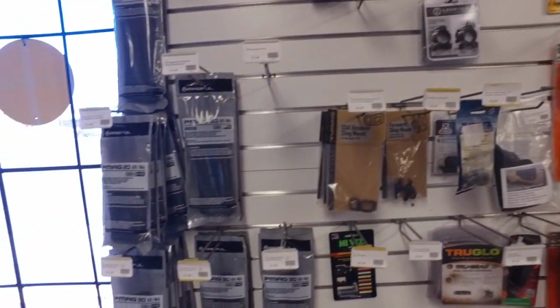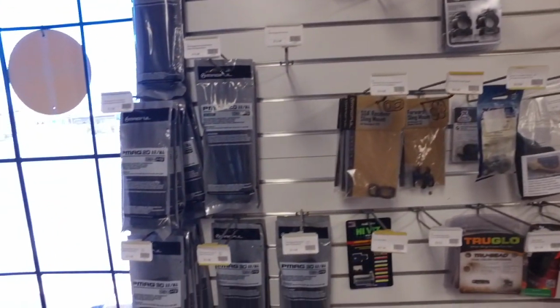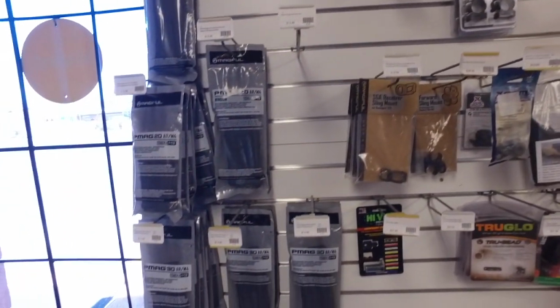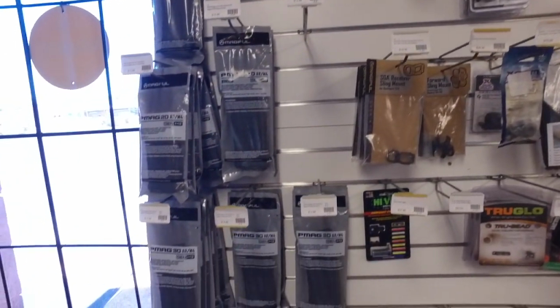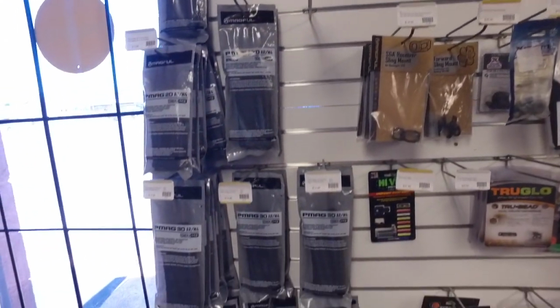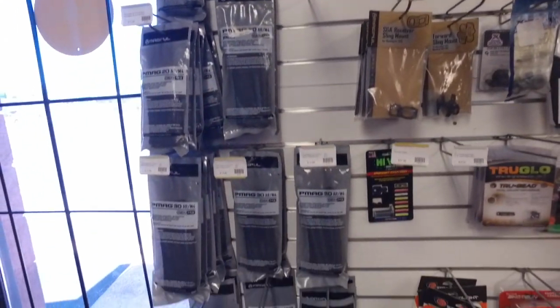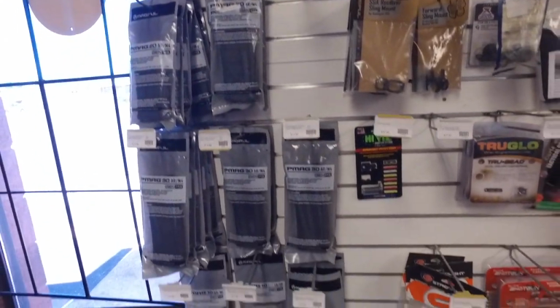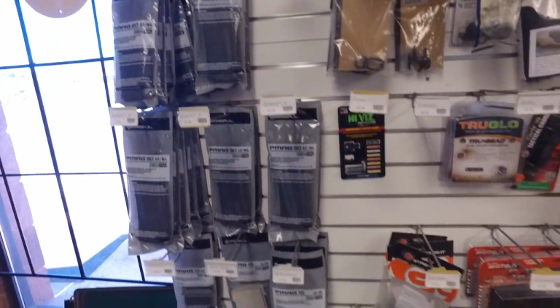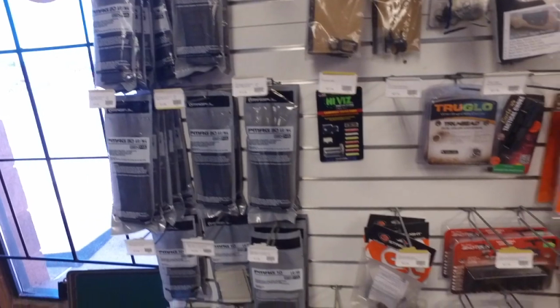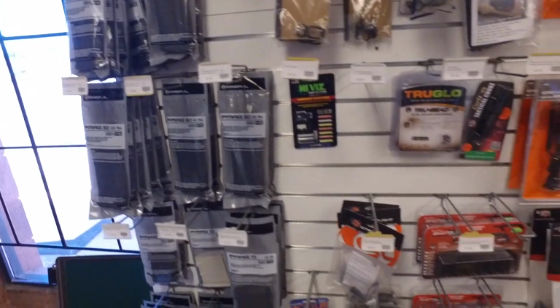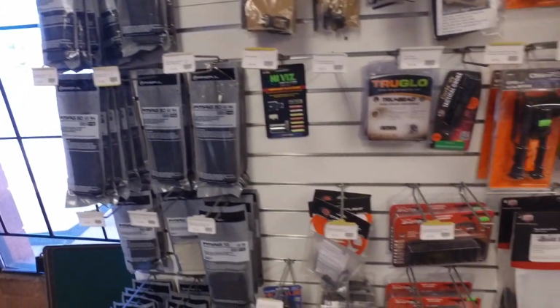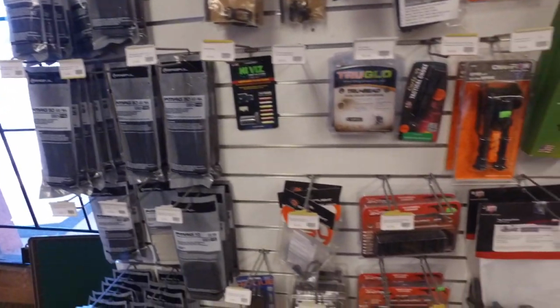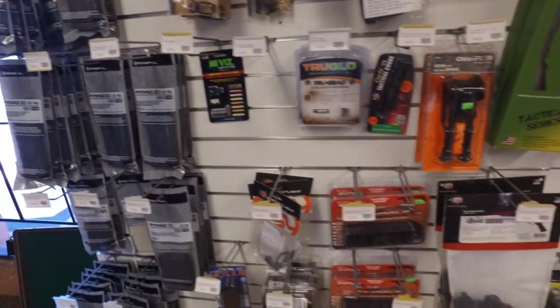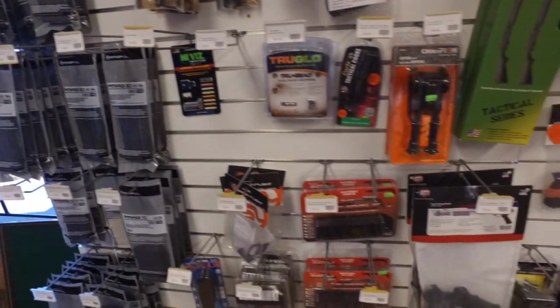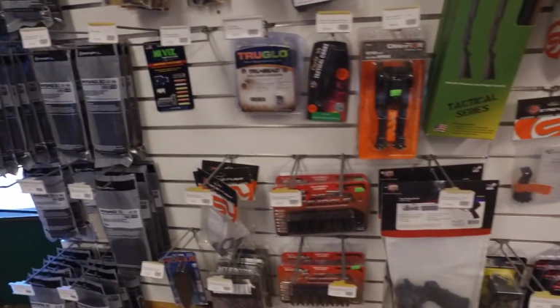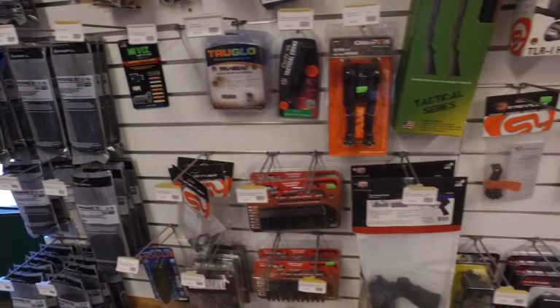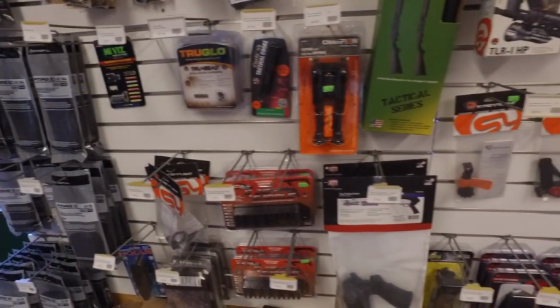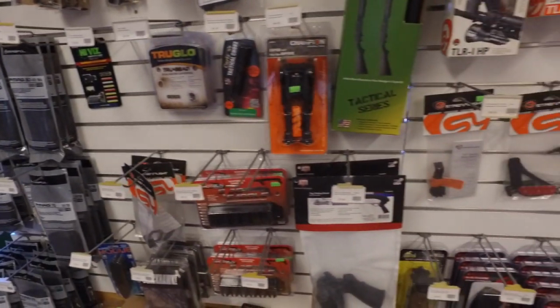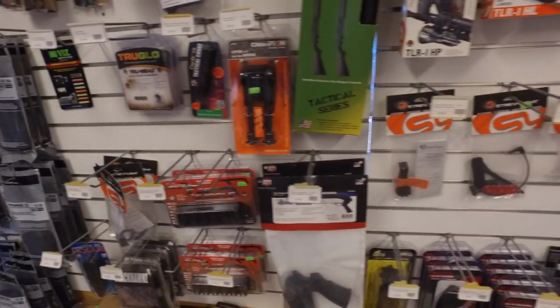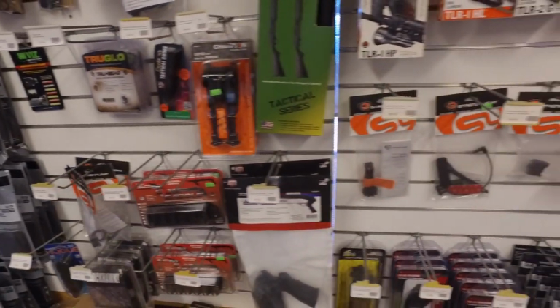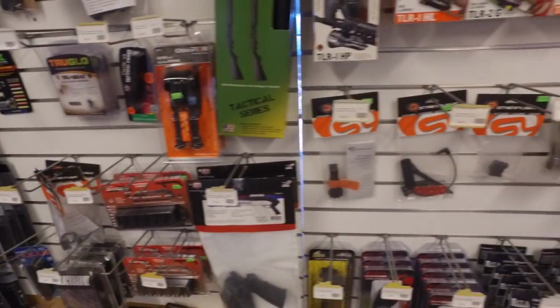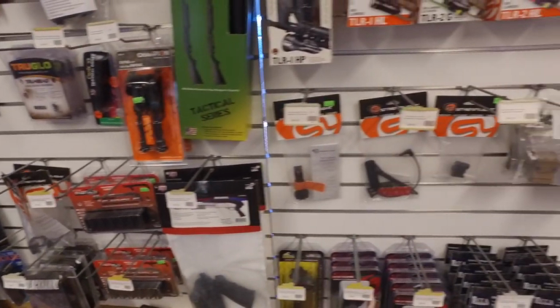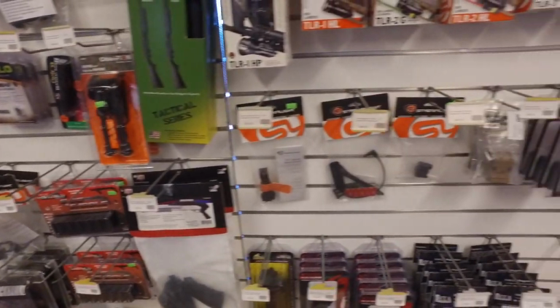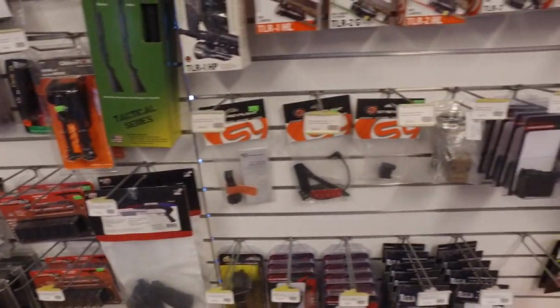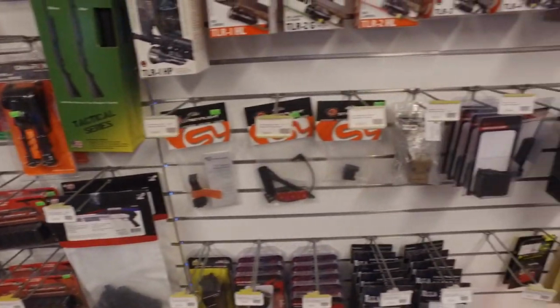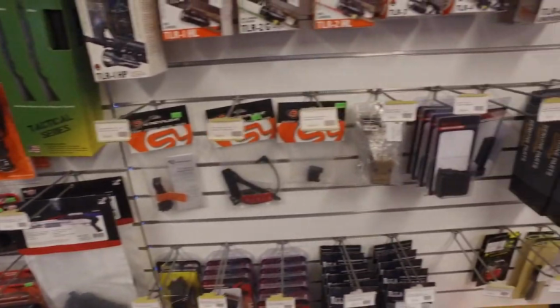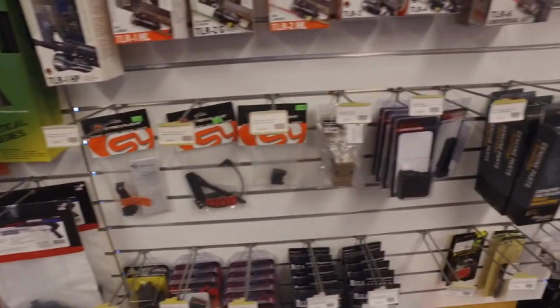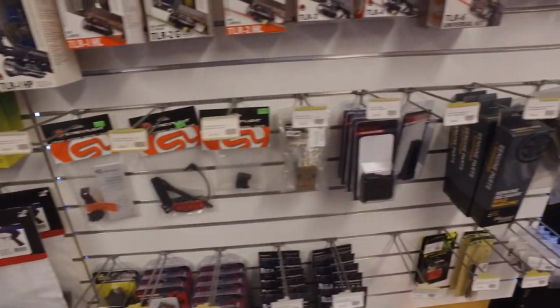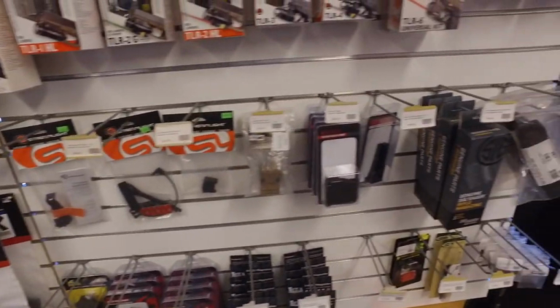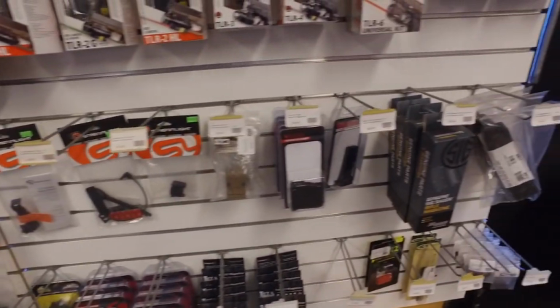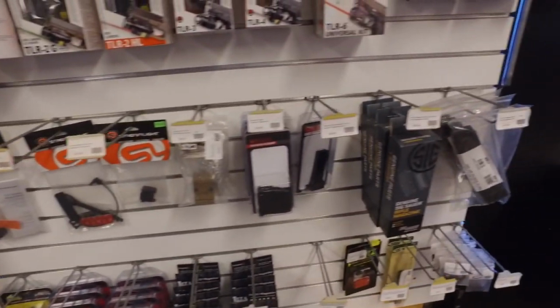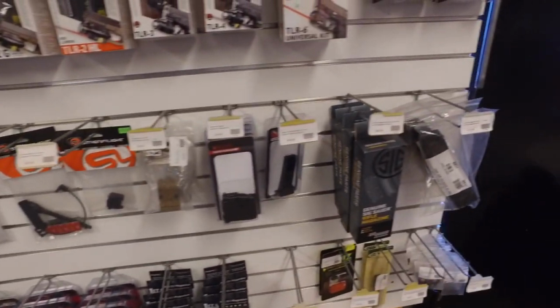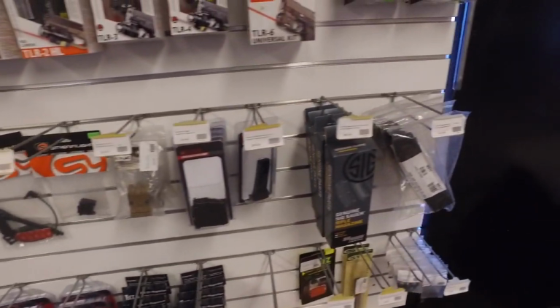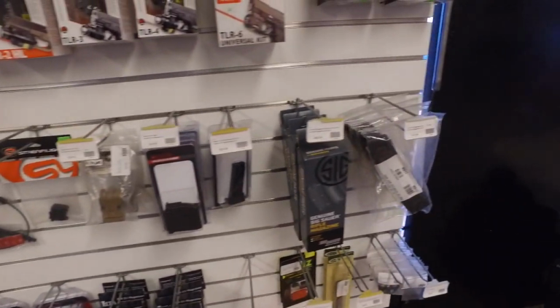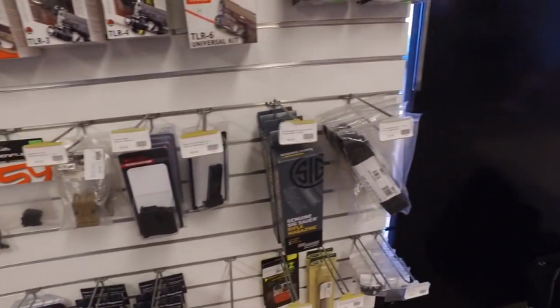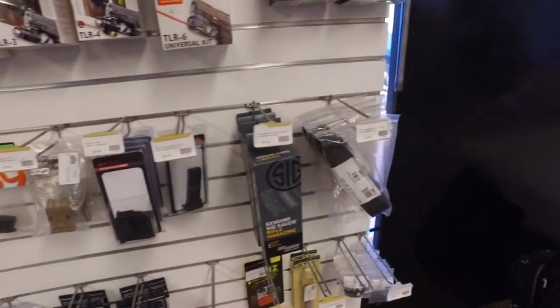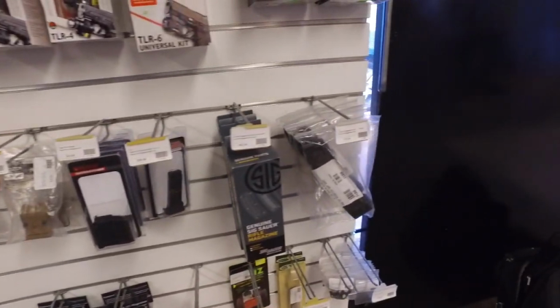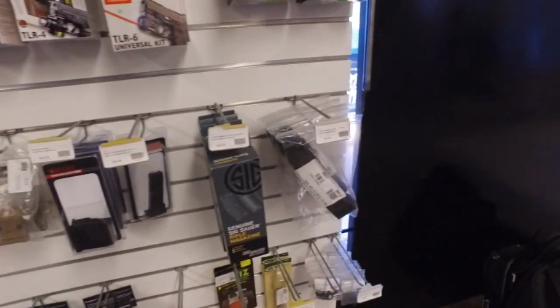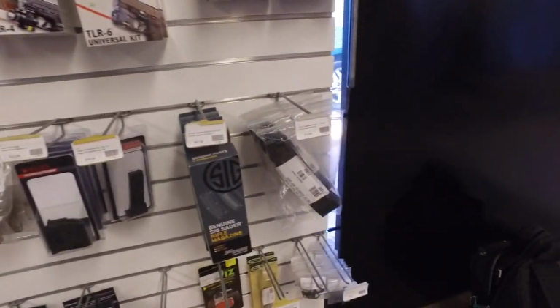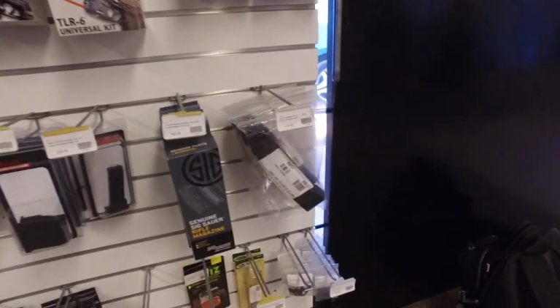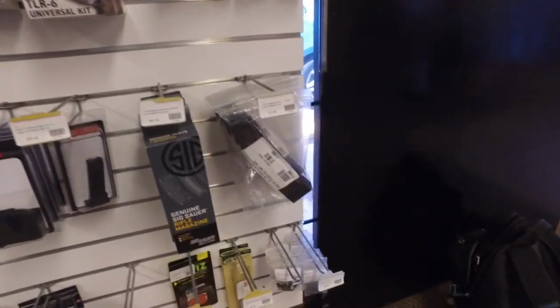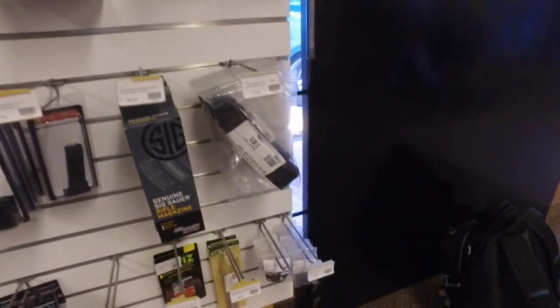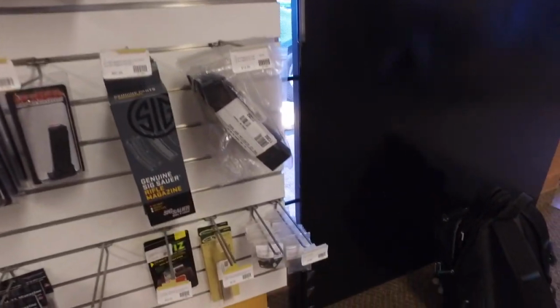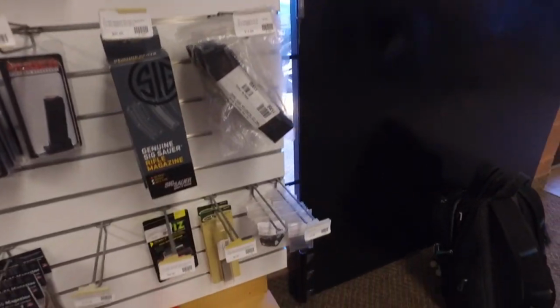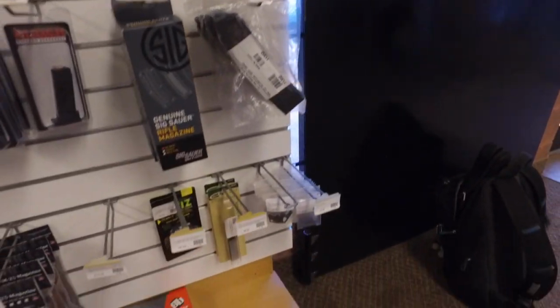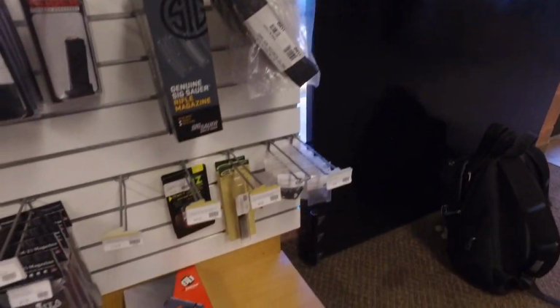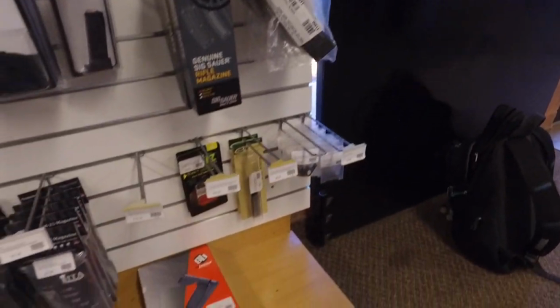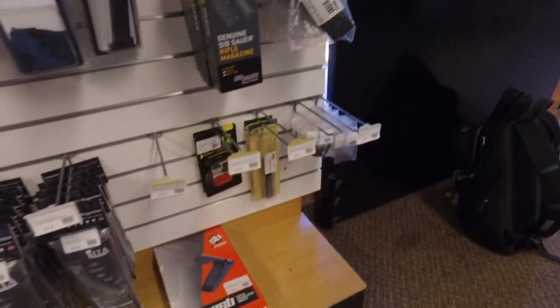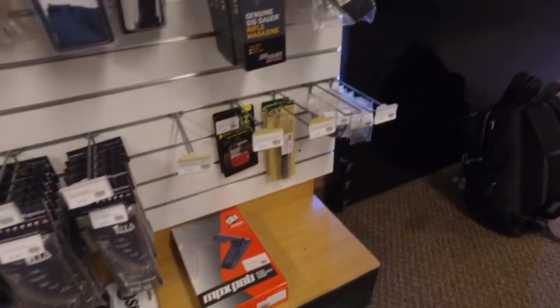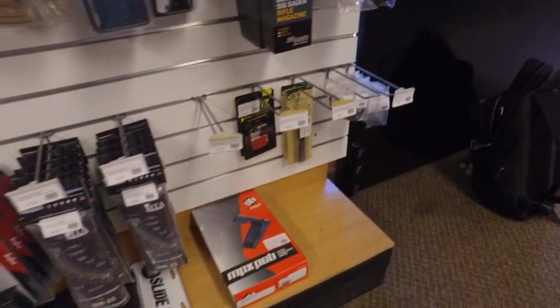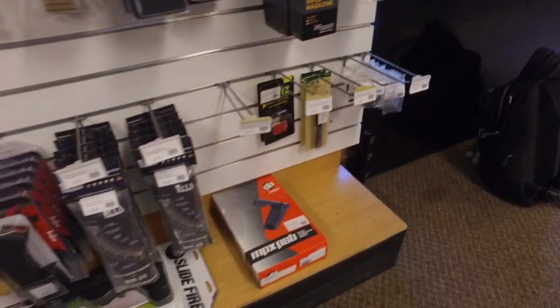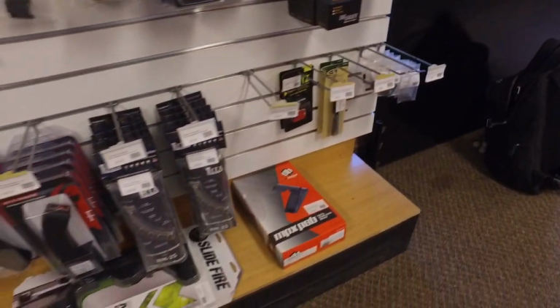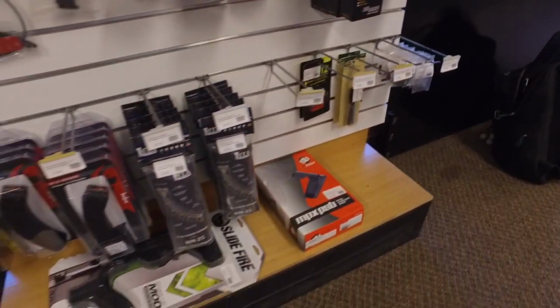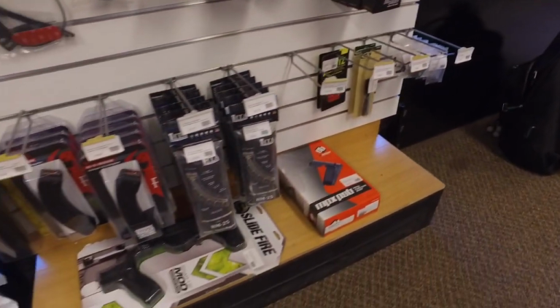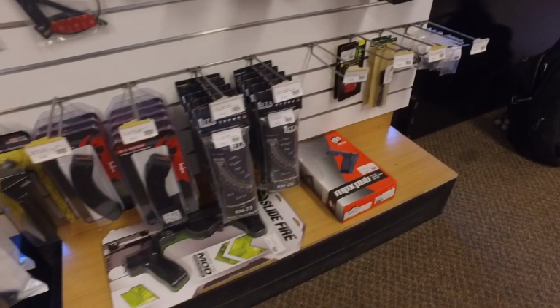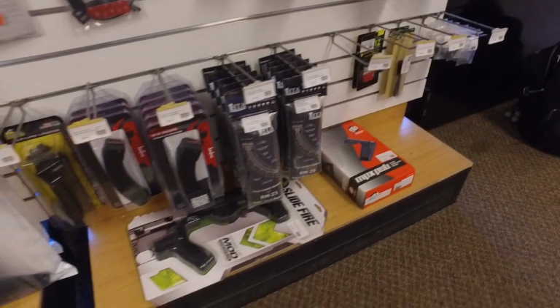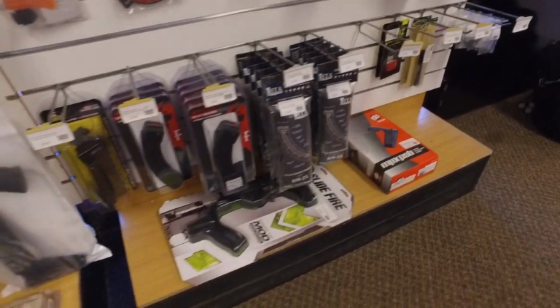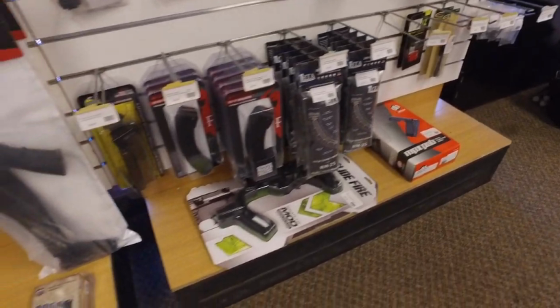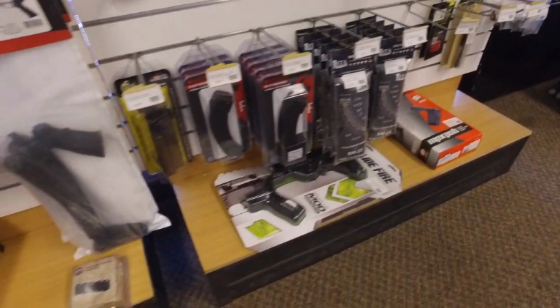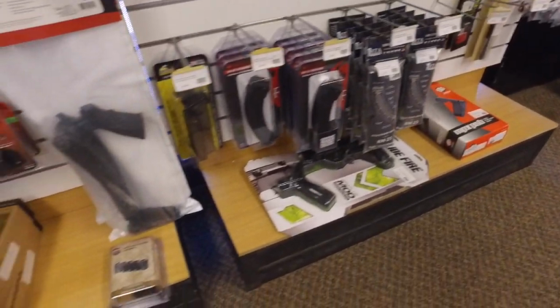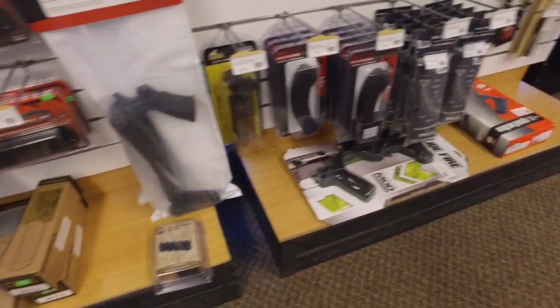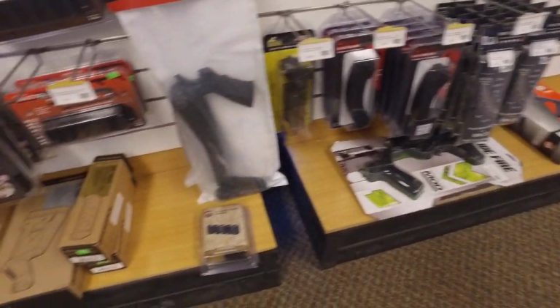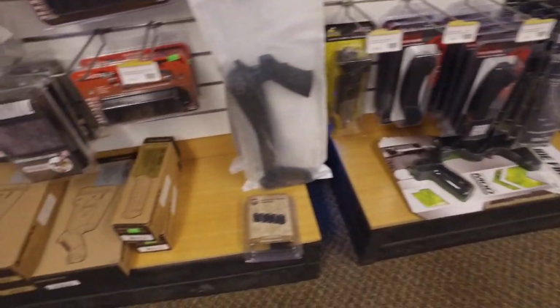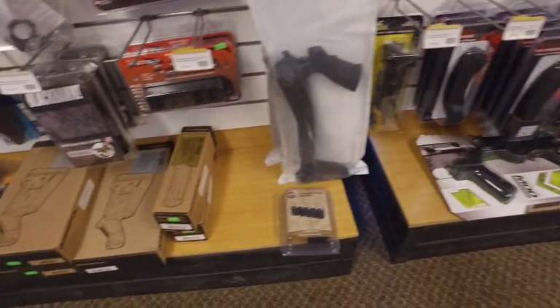Then you can see a more generic gun part upgrade shelf, including the Slidefire stock, parts for pistols, lights, magazines, accessories — stuff like that.